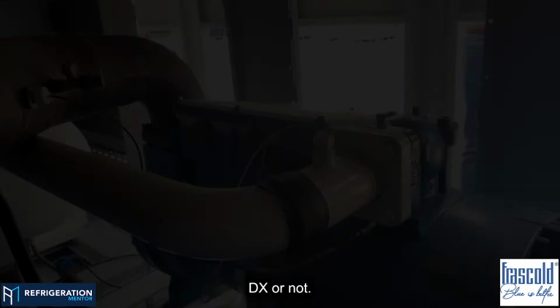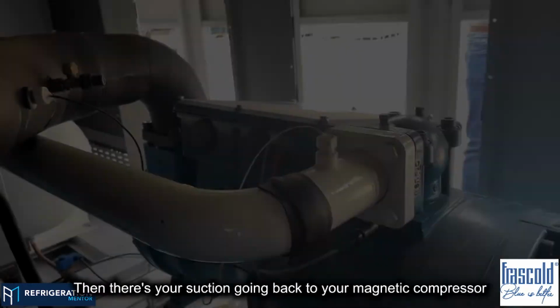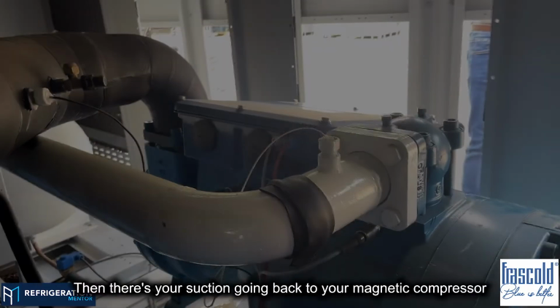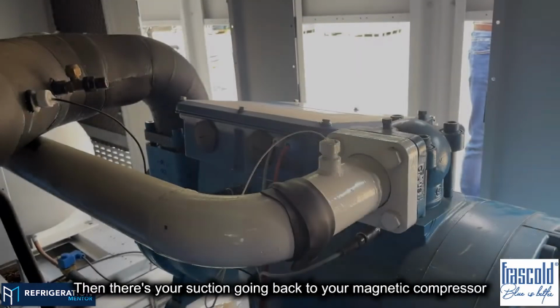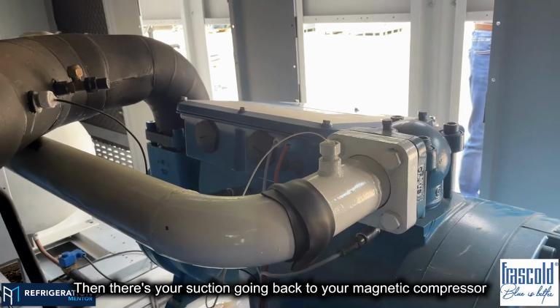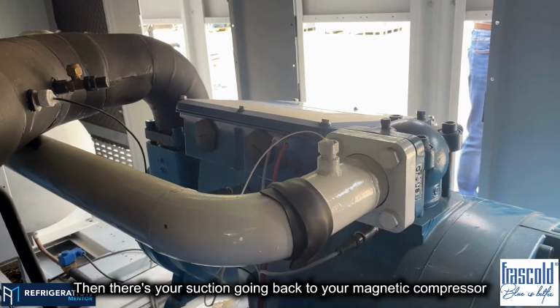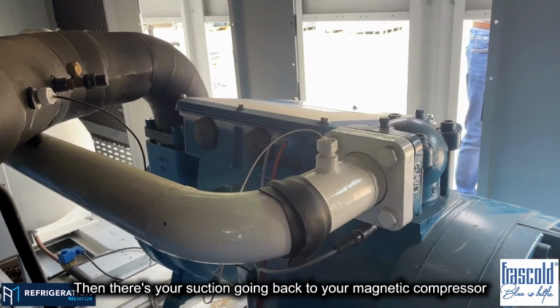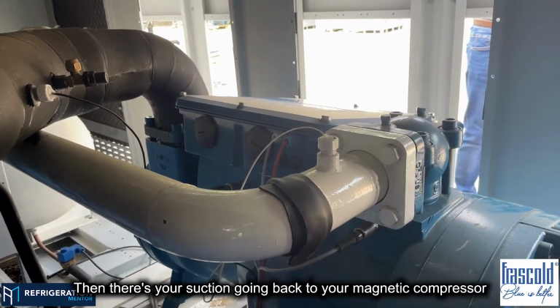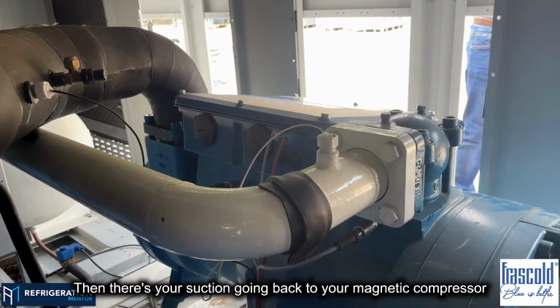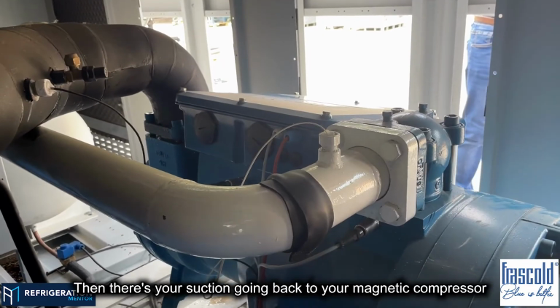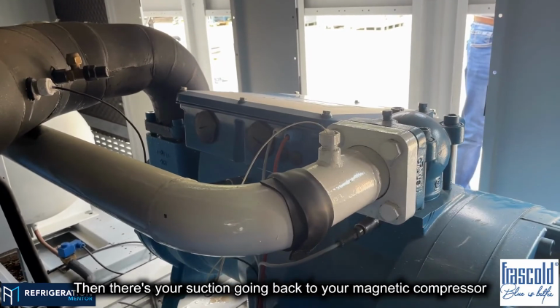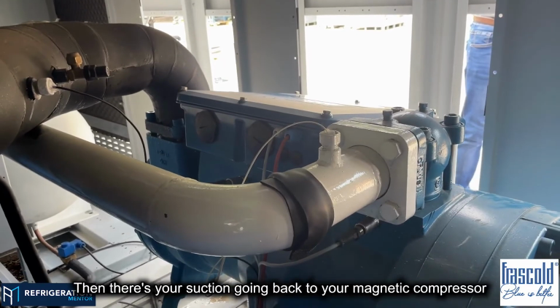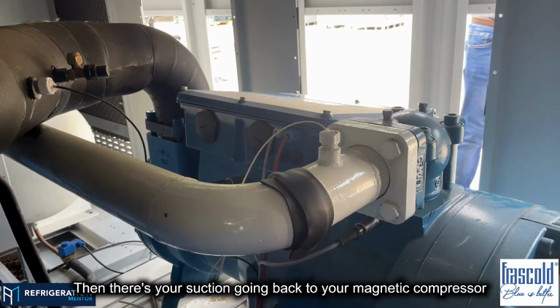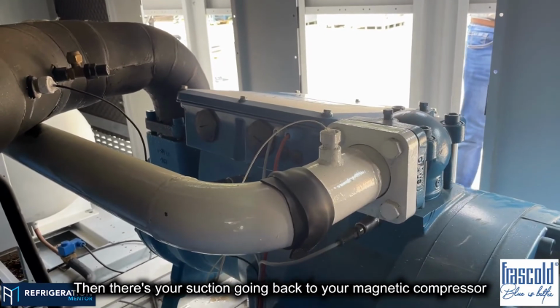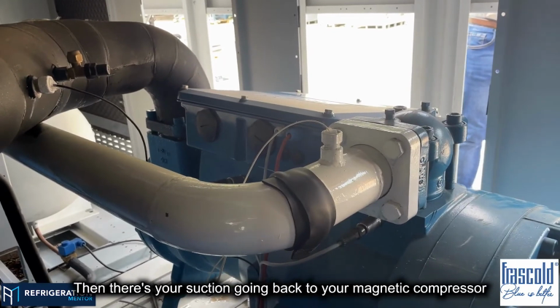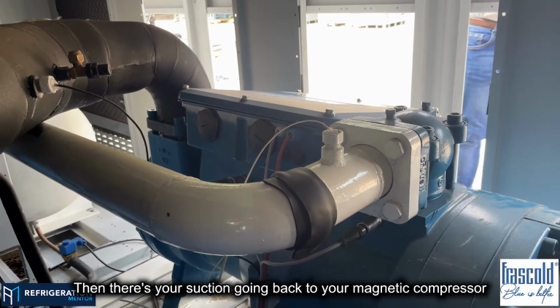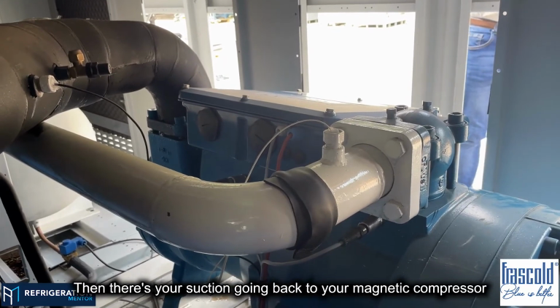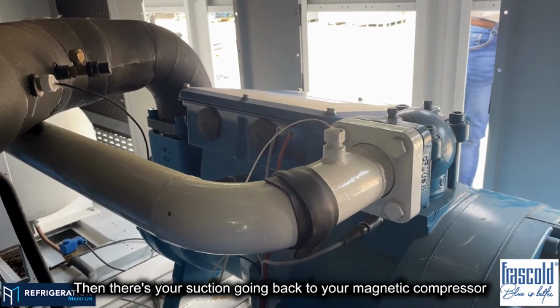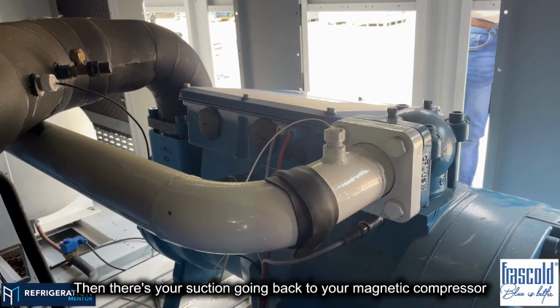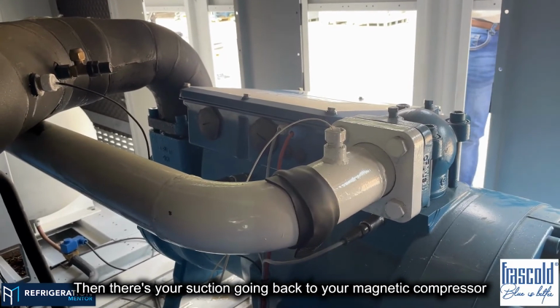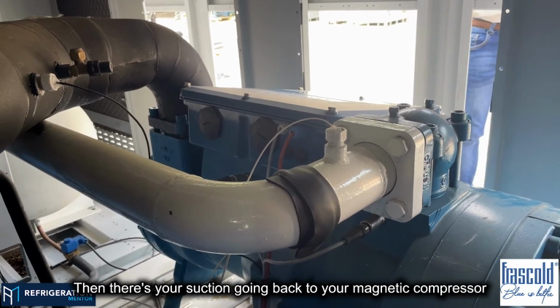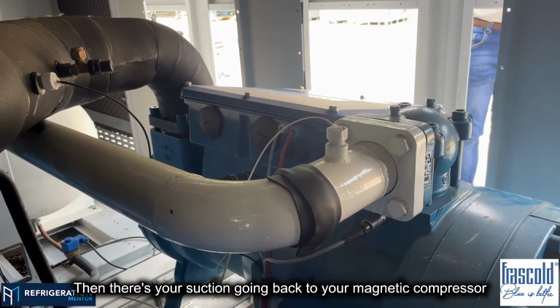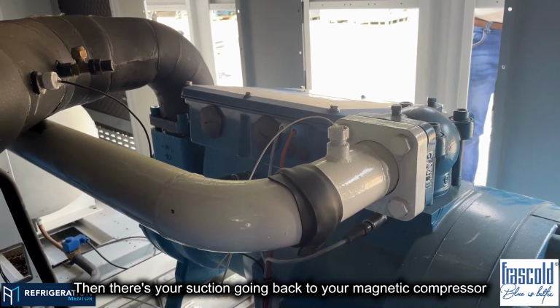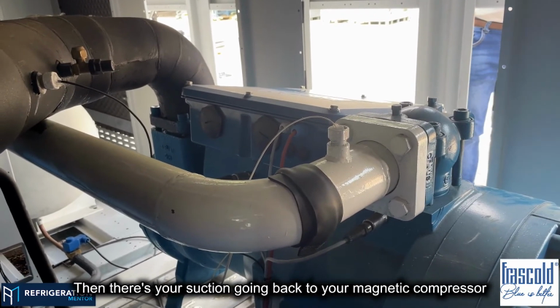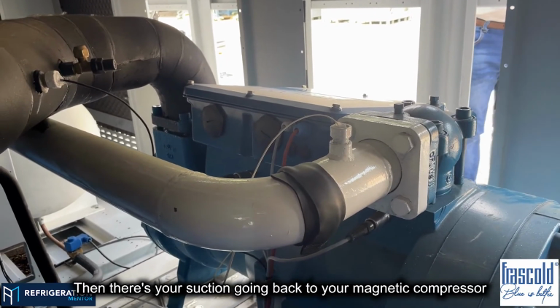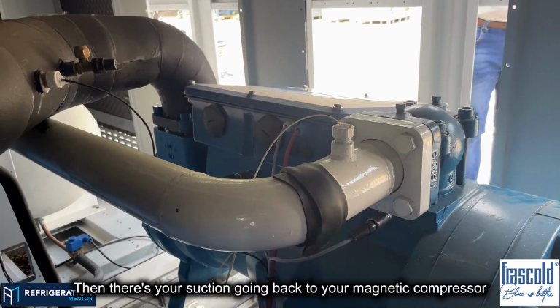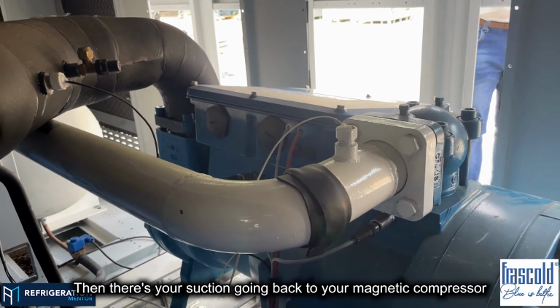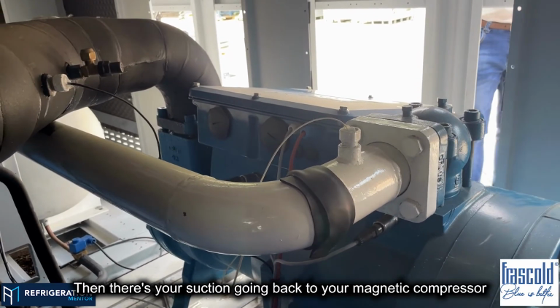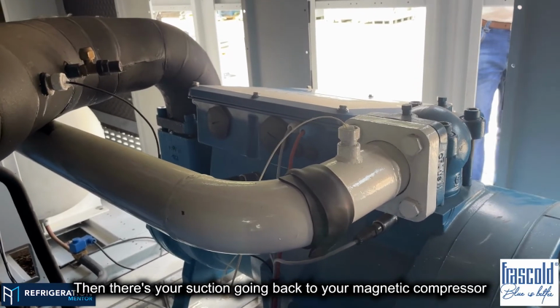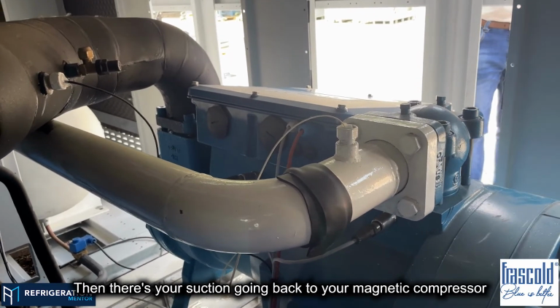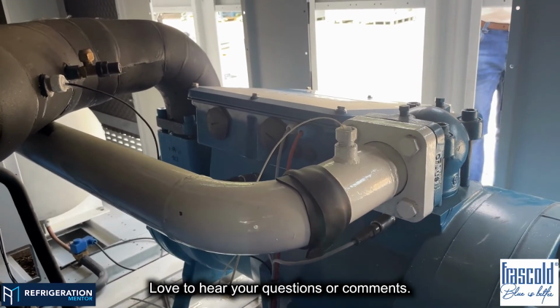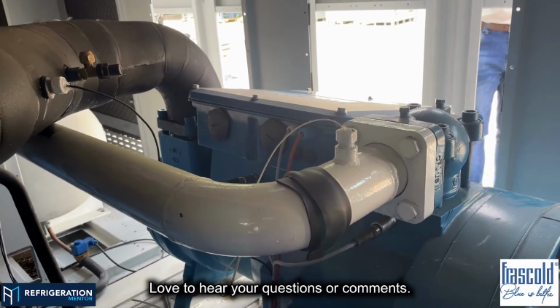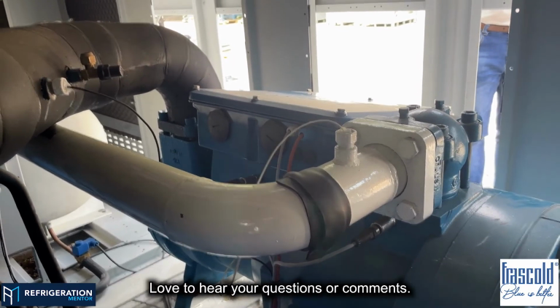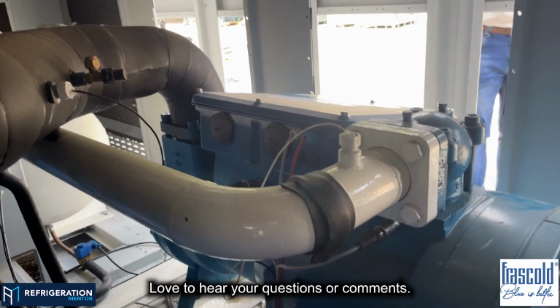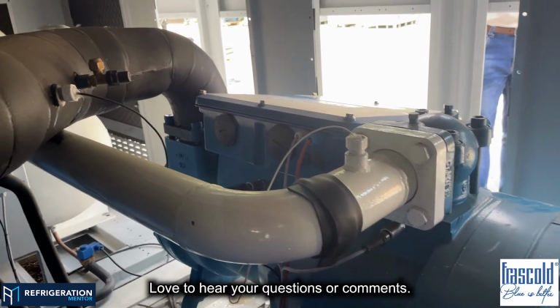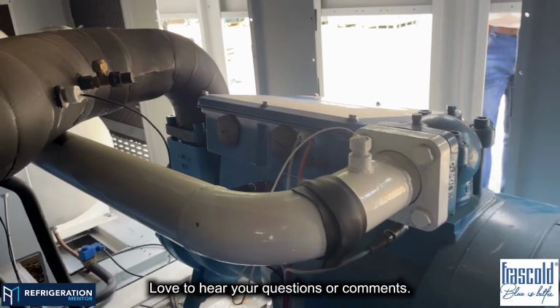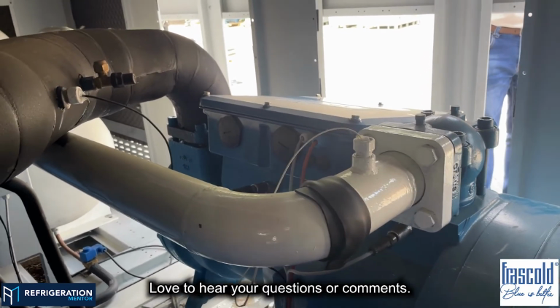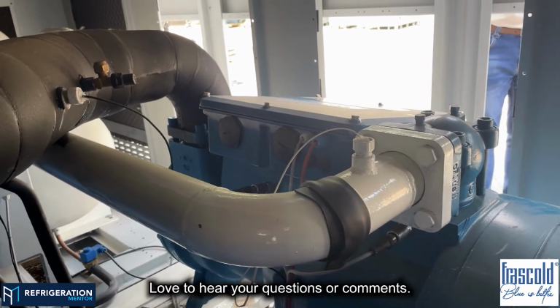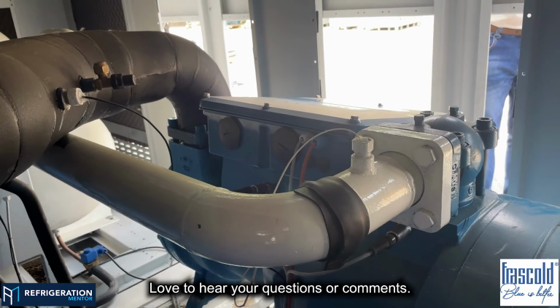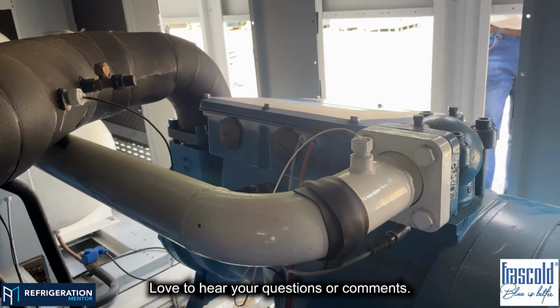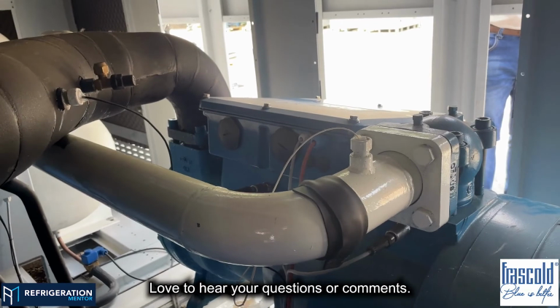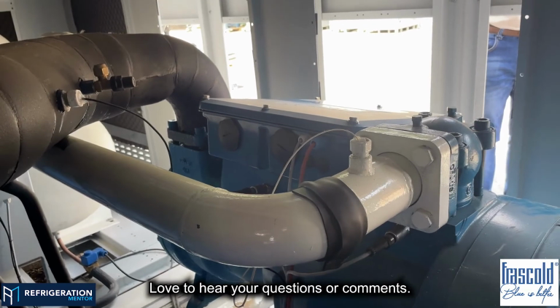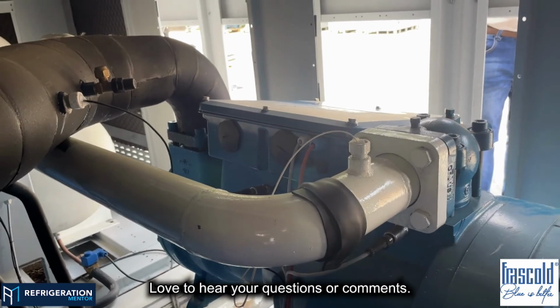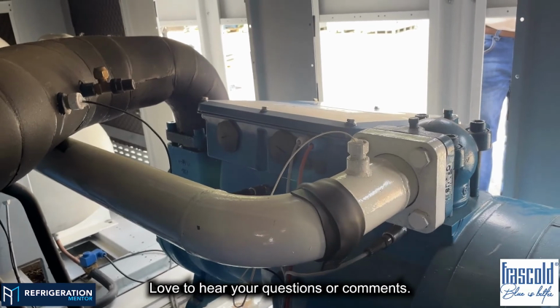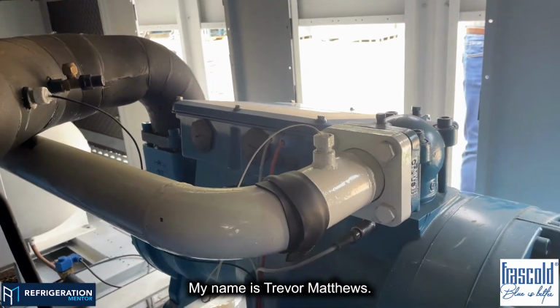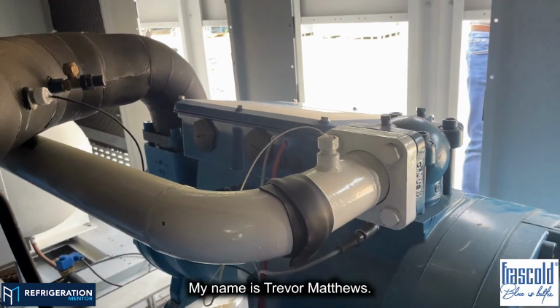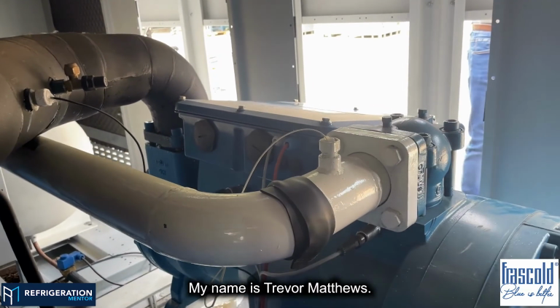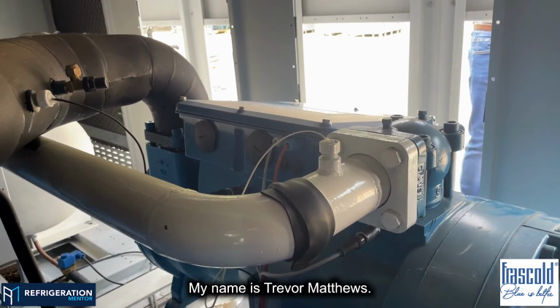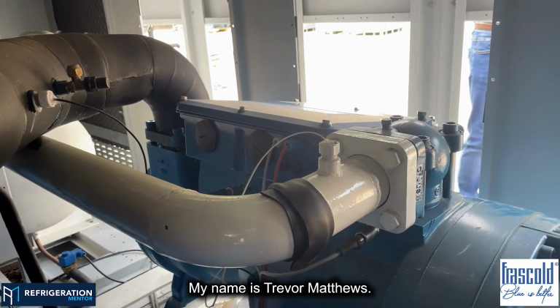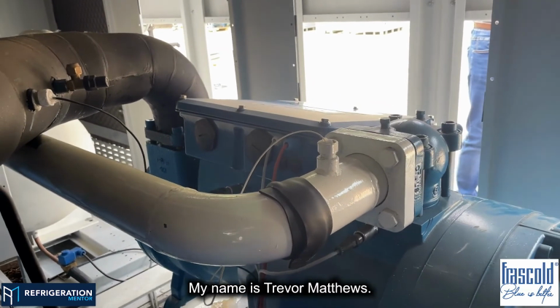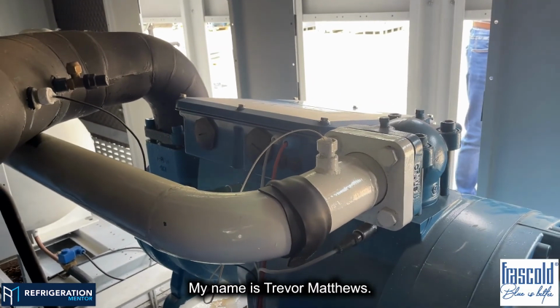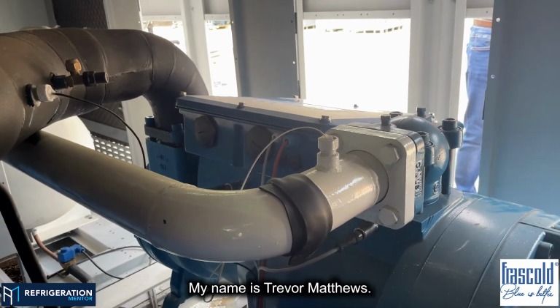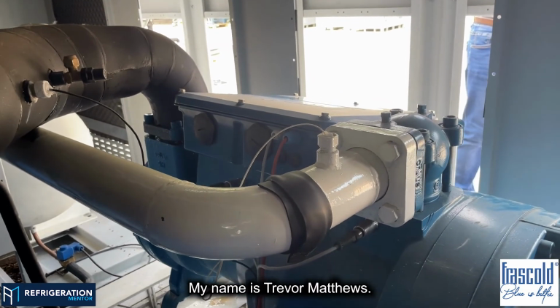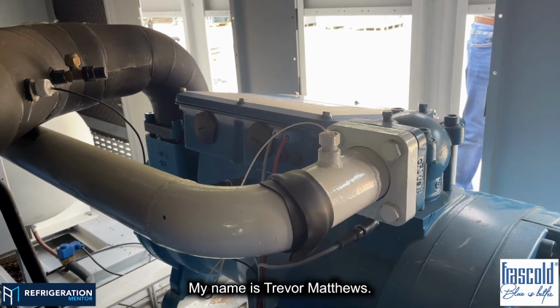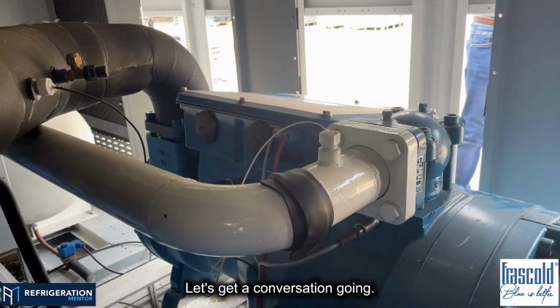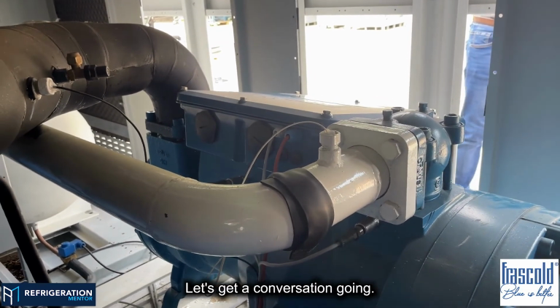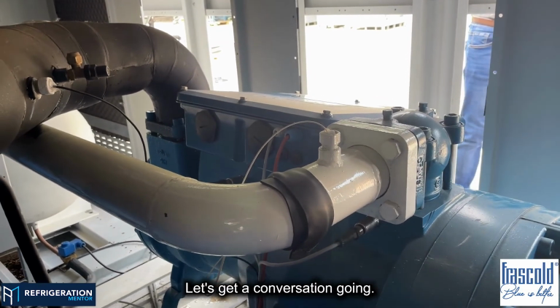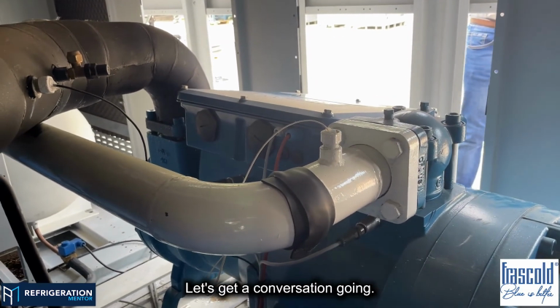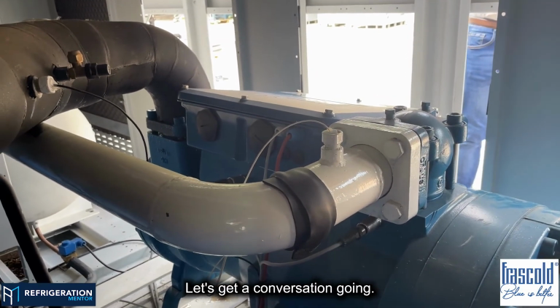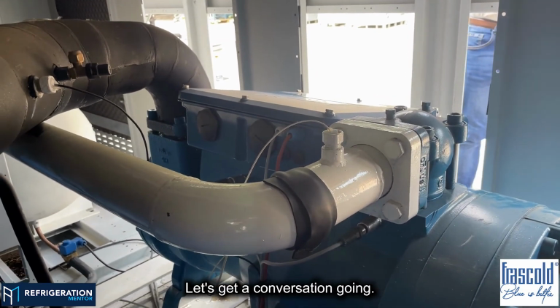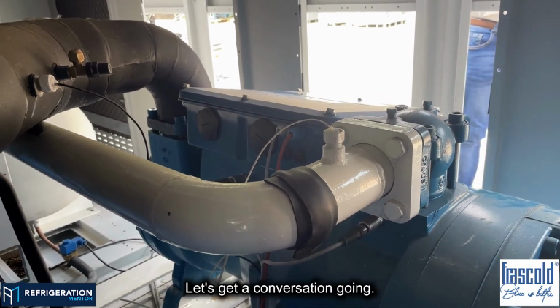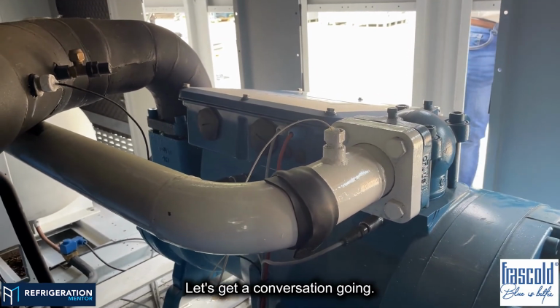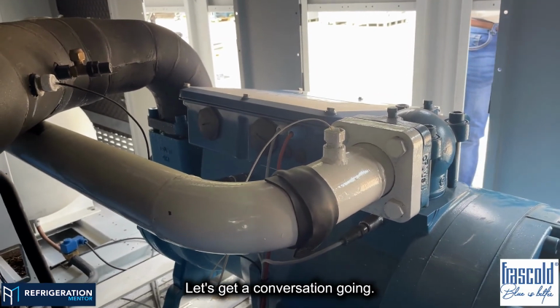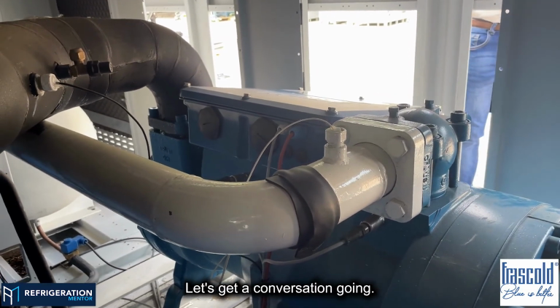Then there's your suction going back to your magnetic compressor. Love to hear your questions or comments. My name is Trevor Matthews — let's get a conversation going.